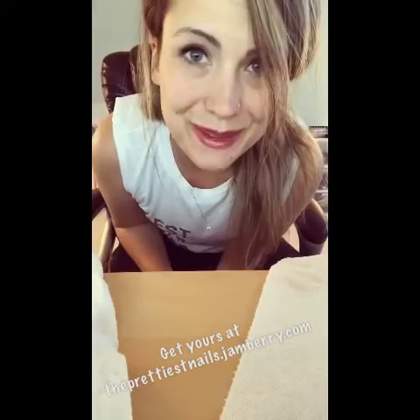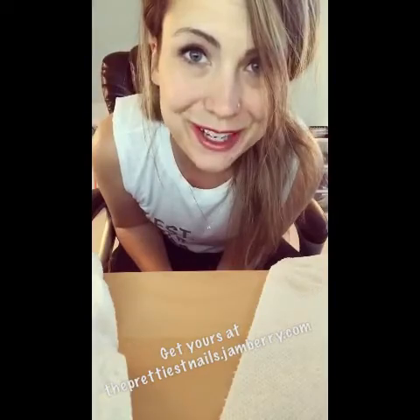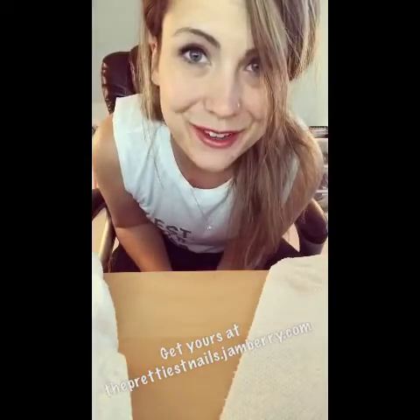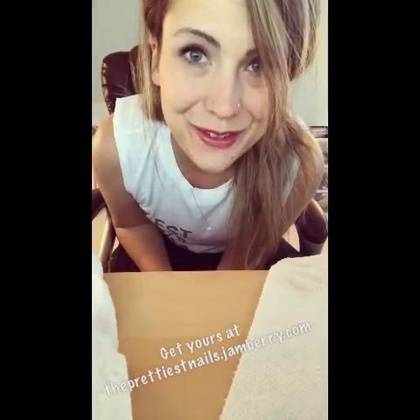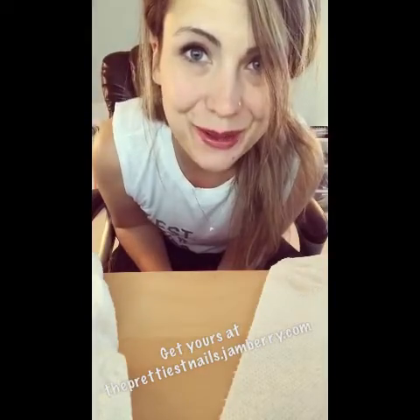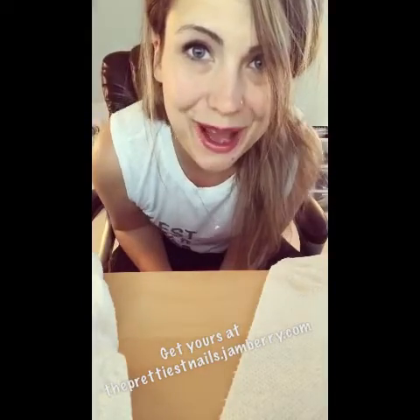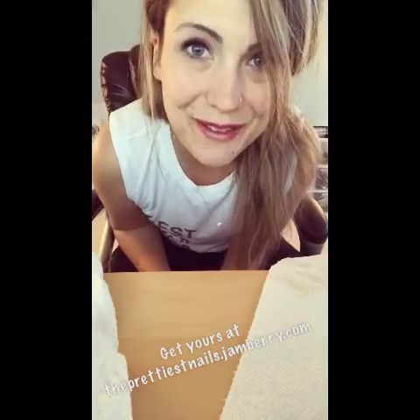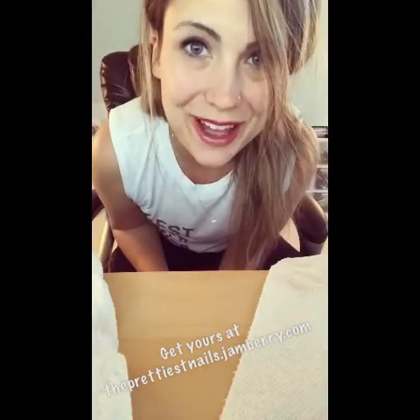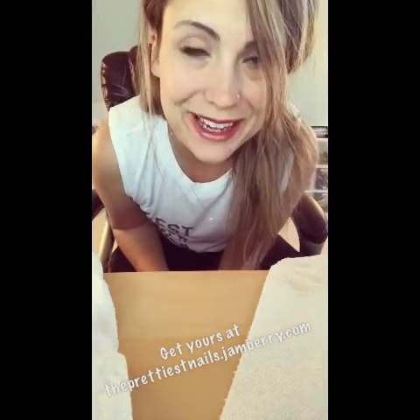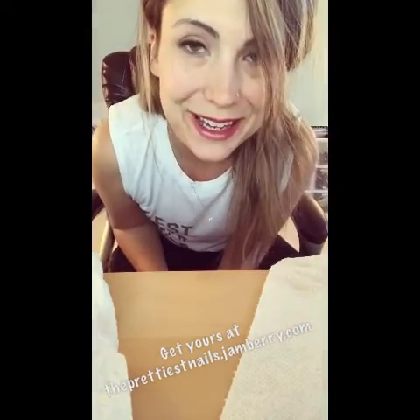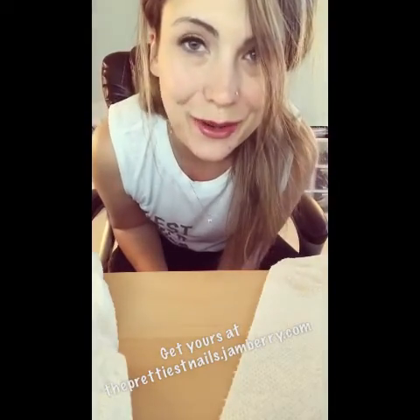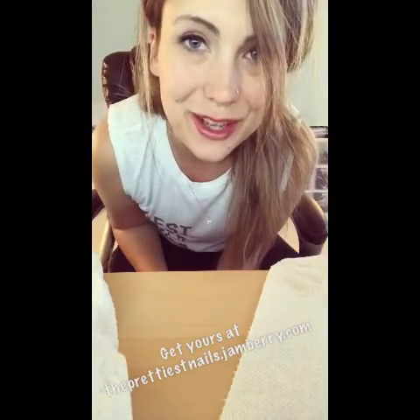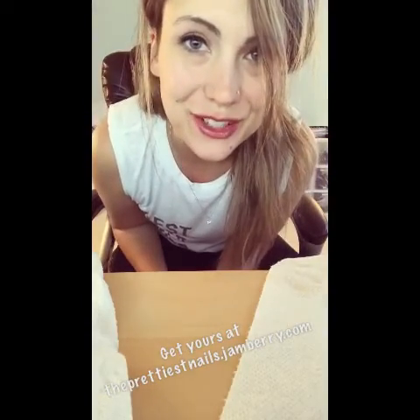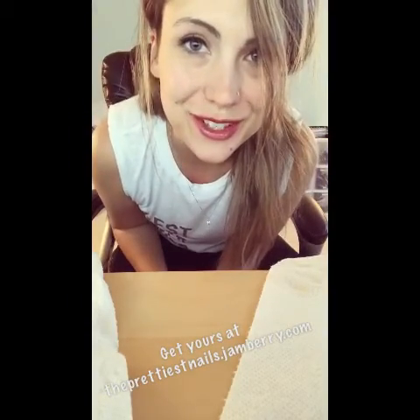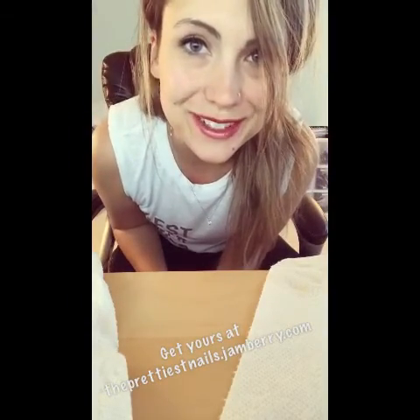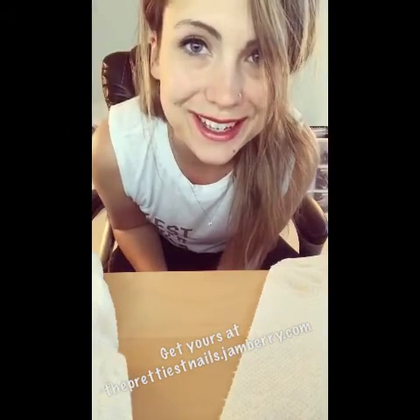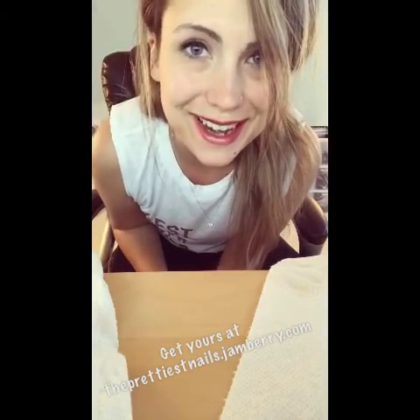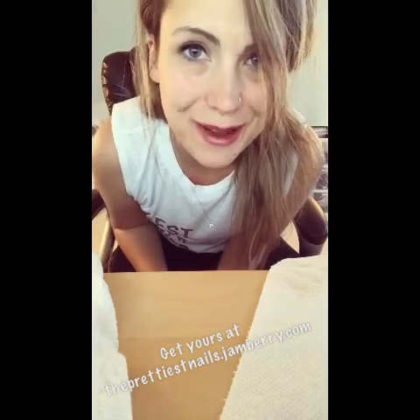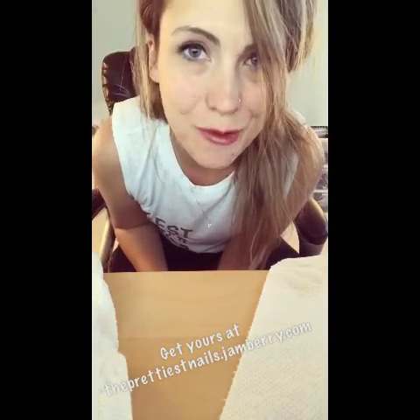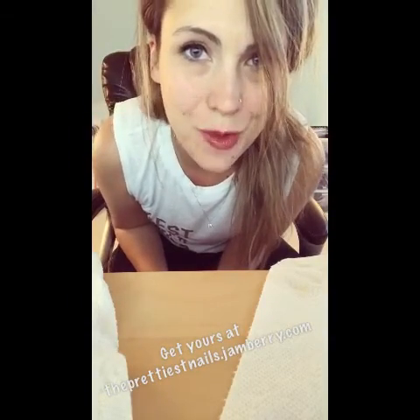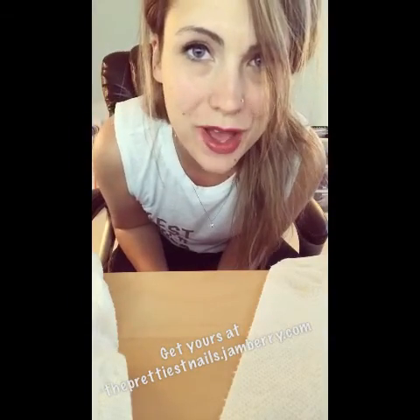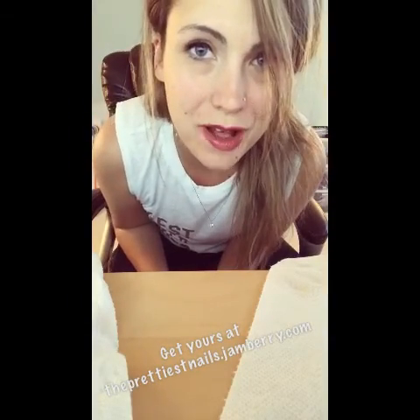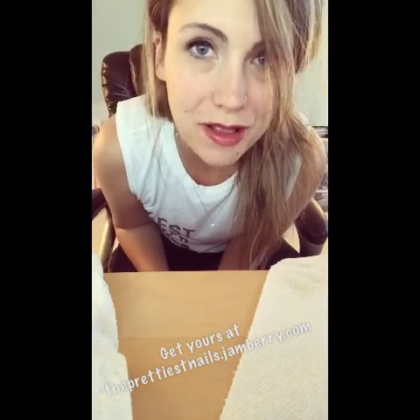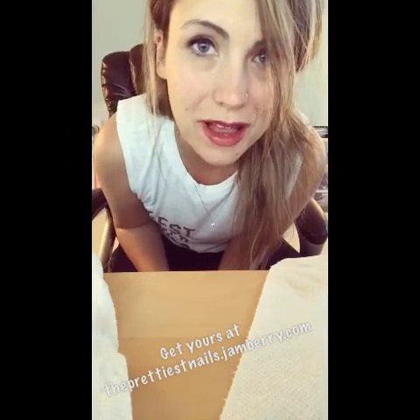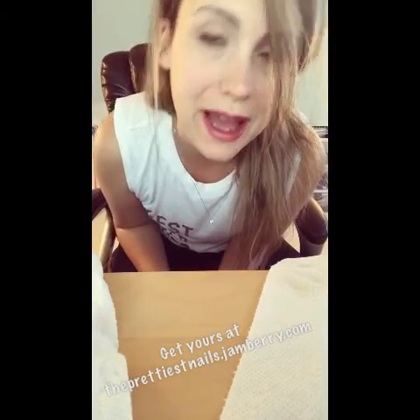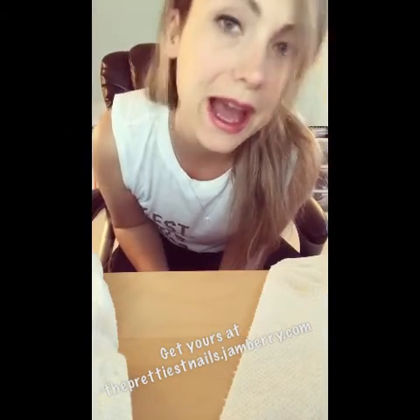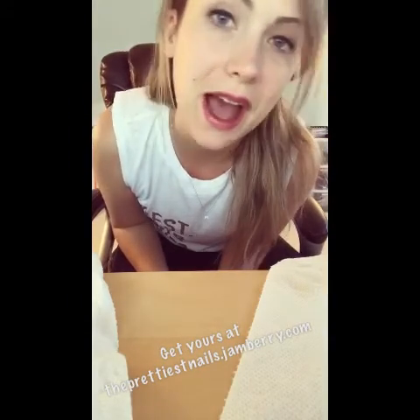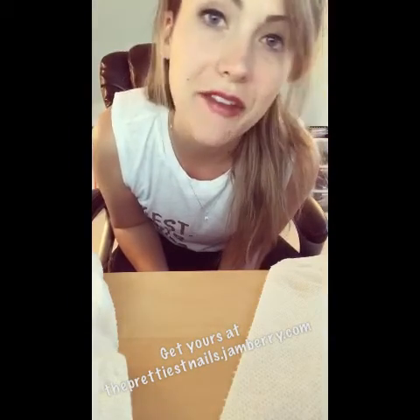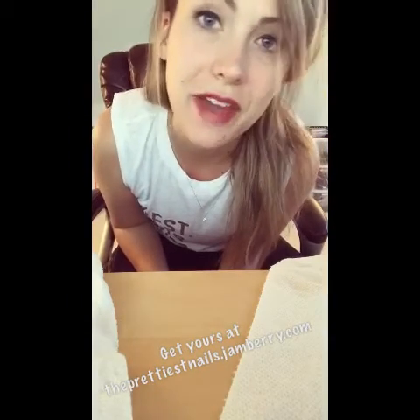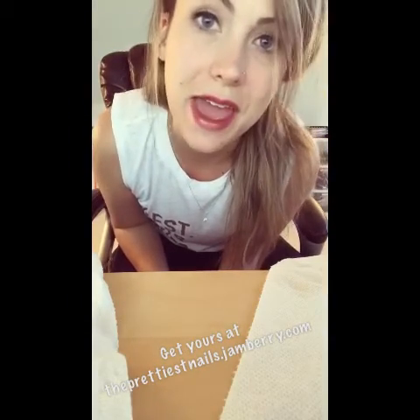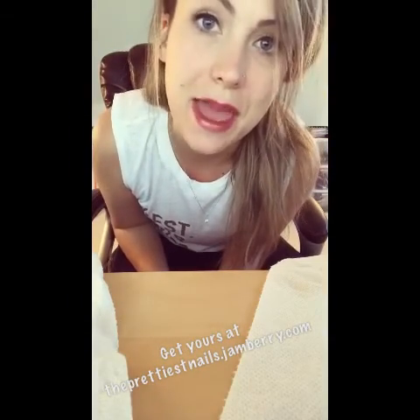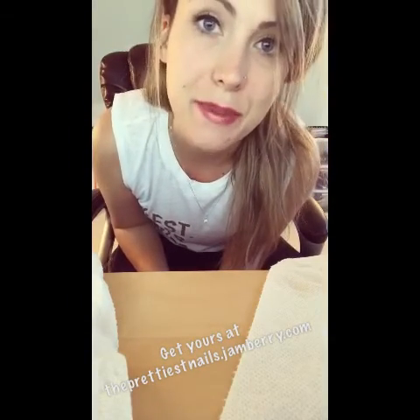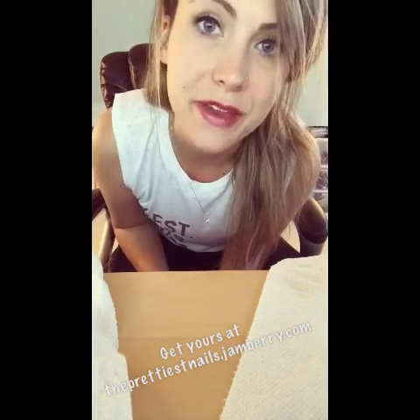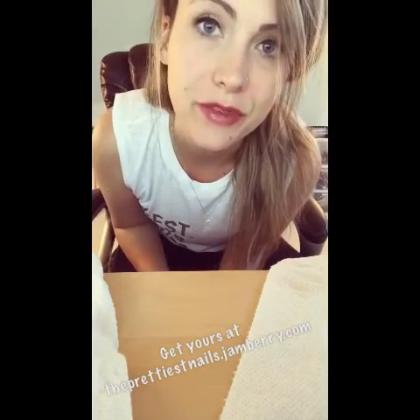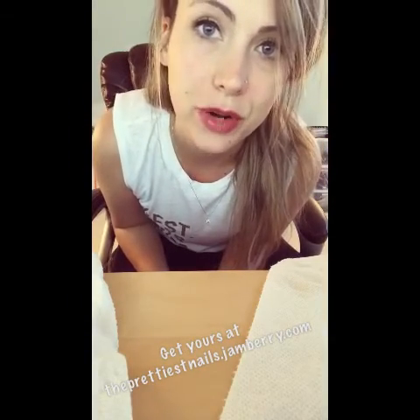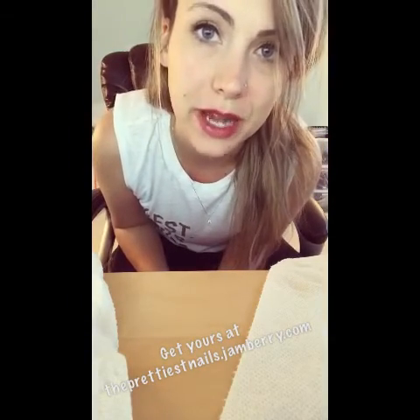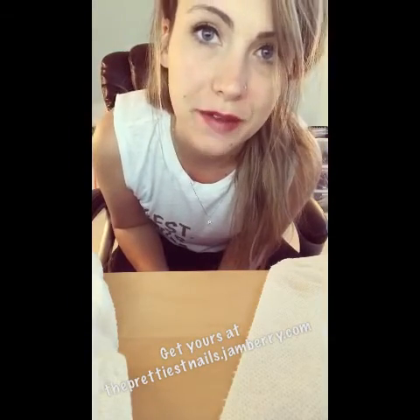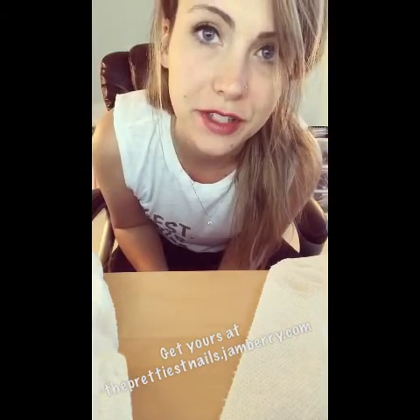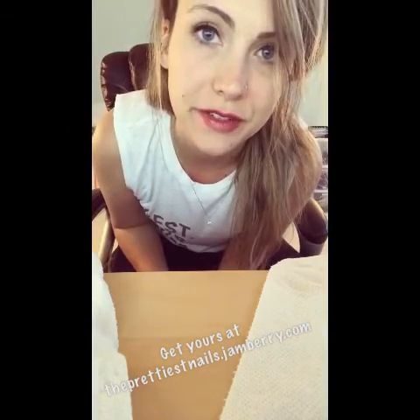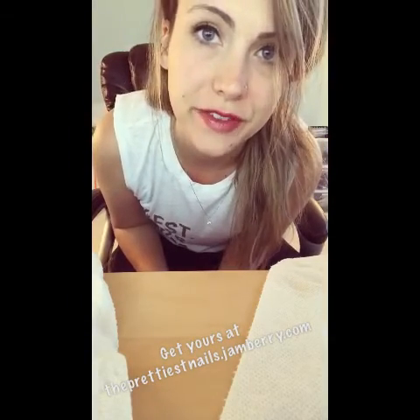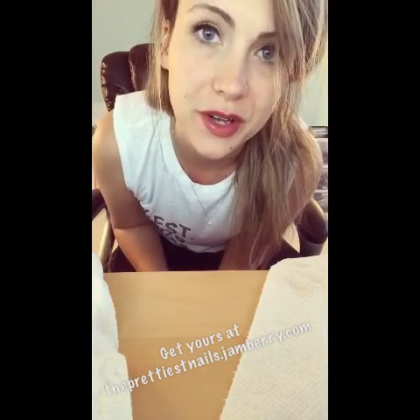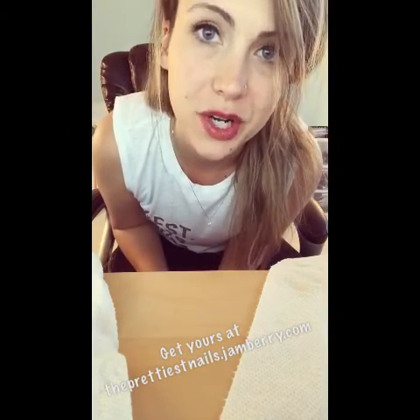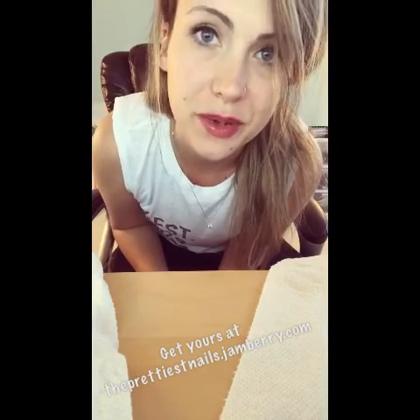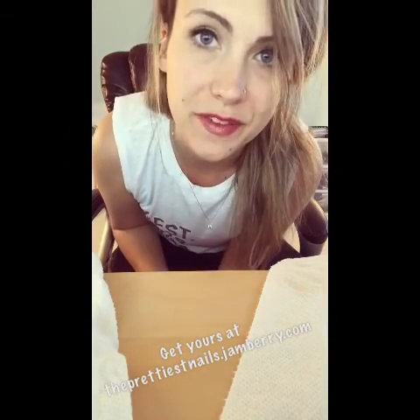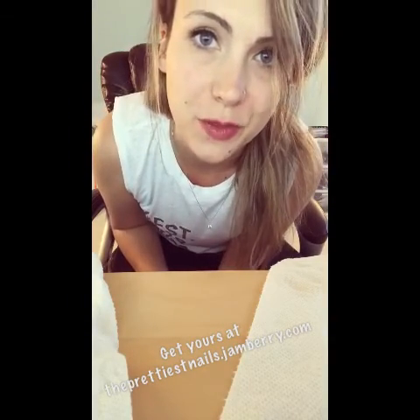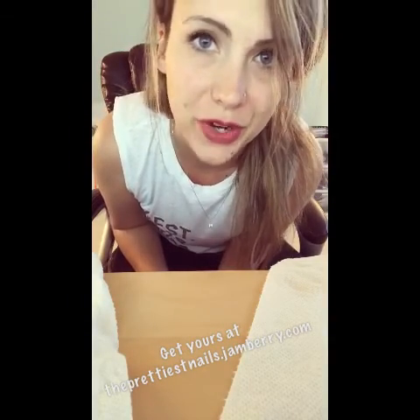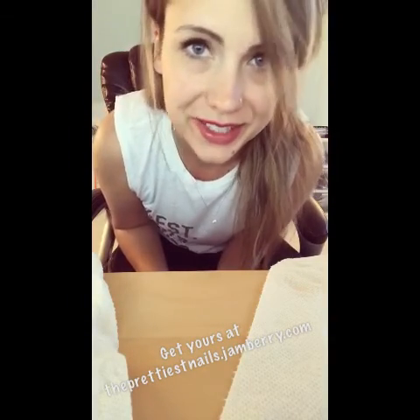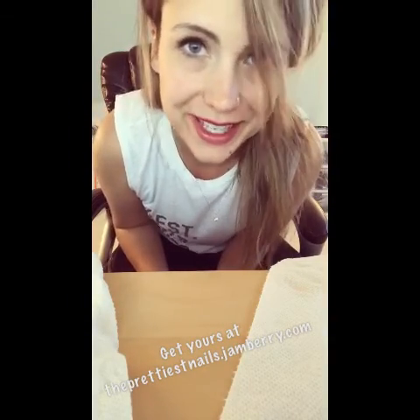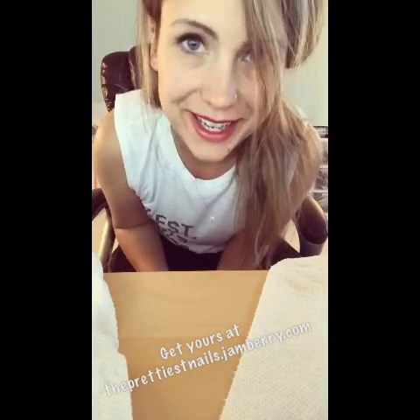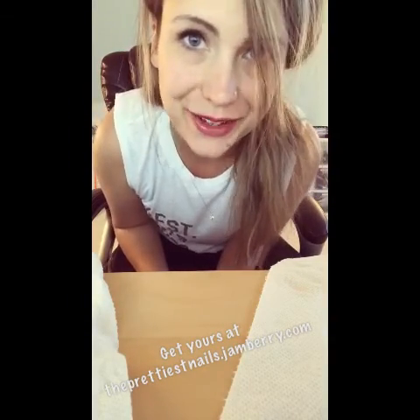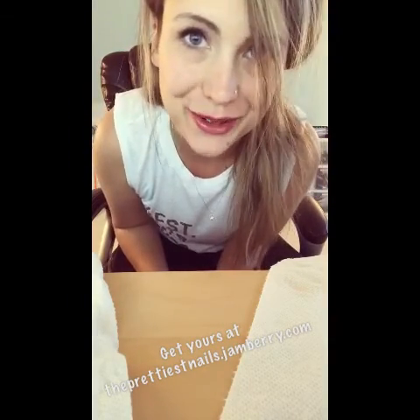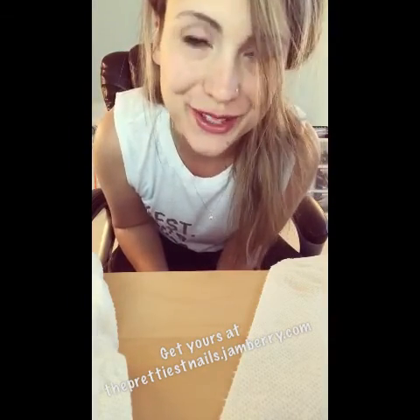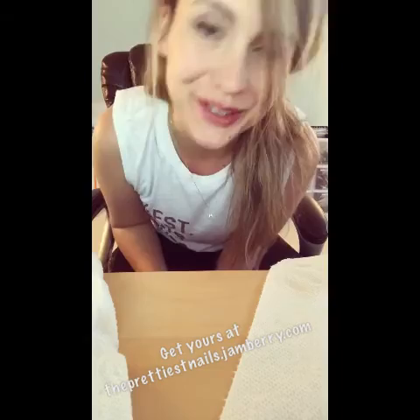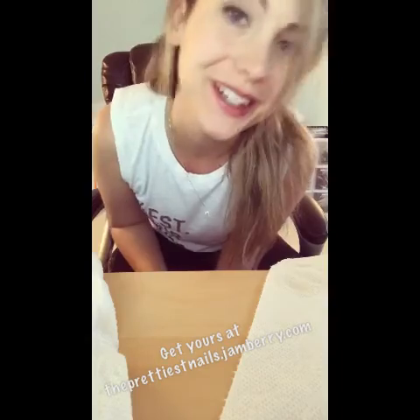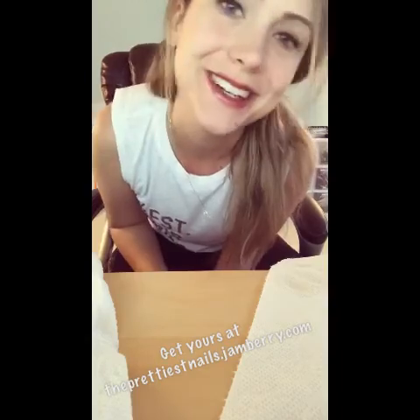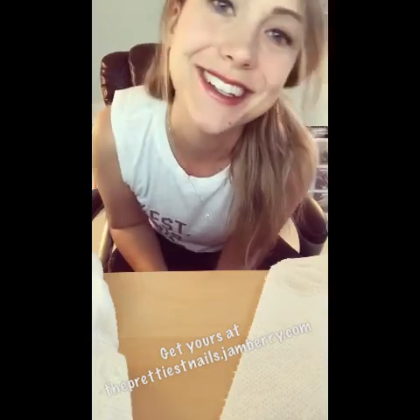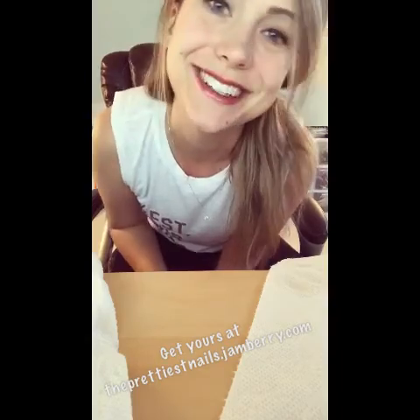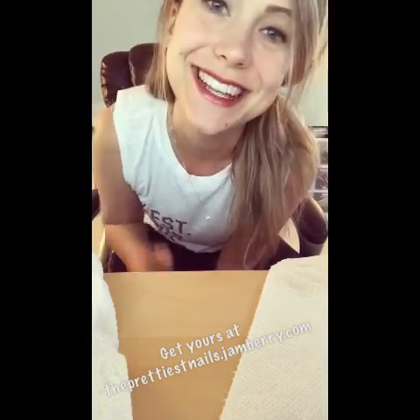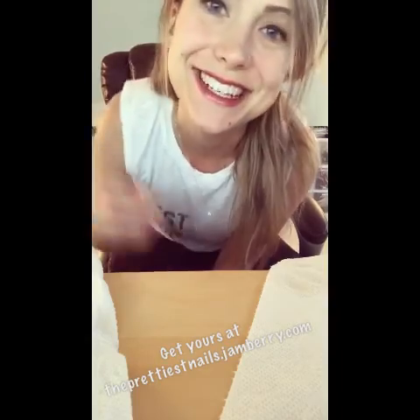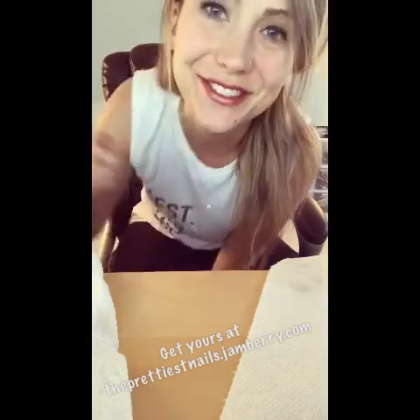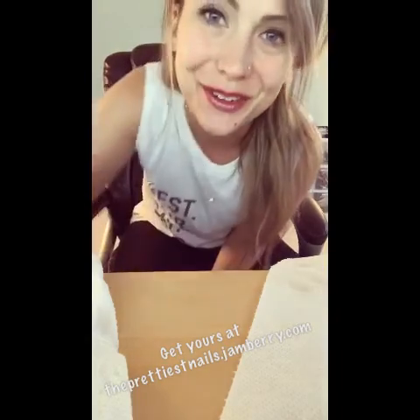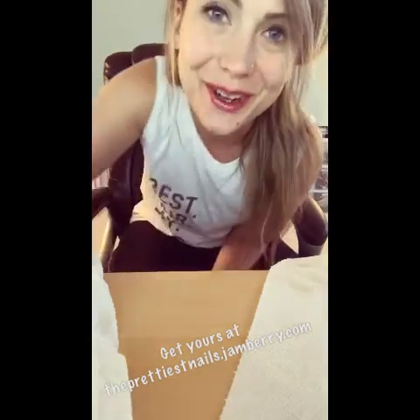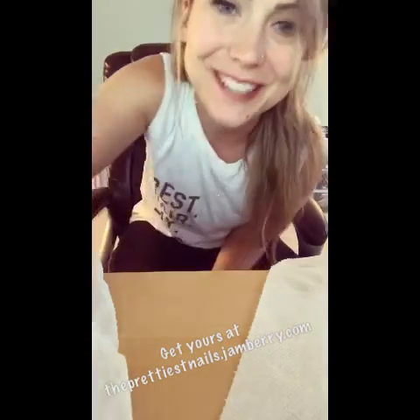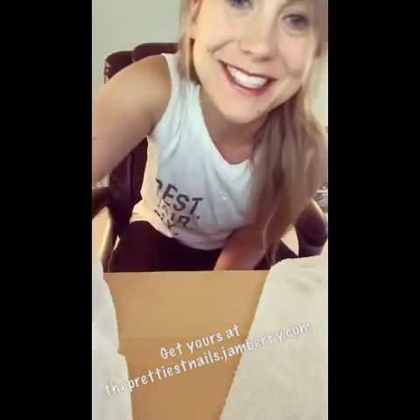Let me know if you have any questions and I will have a before and after photo if you want to take a closer look. Thanks for watching.